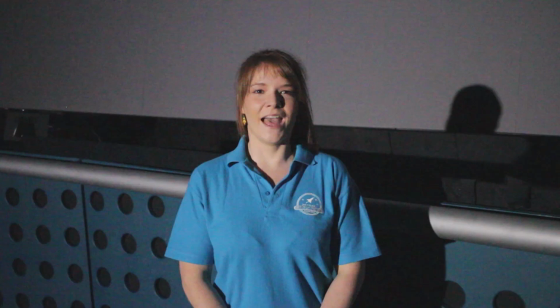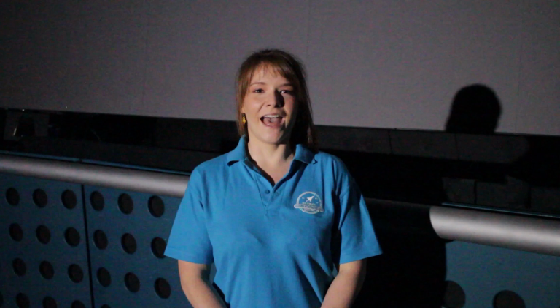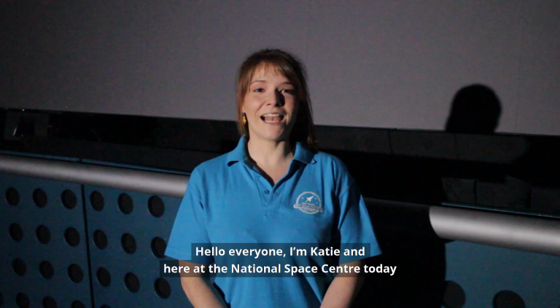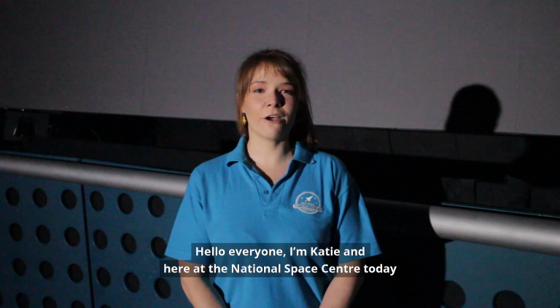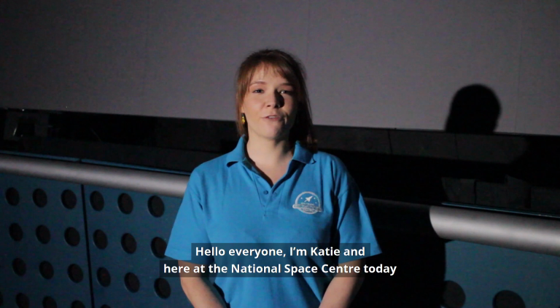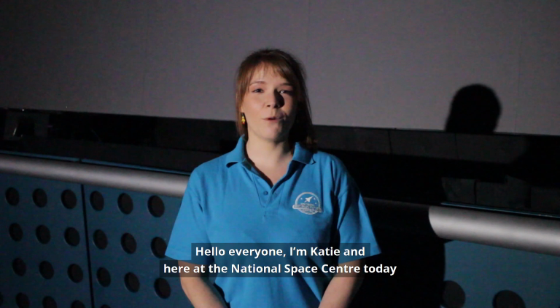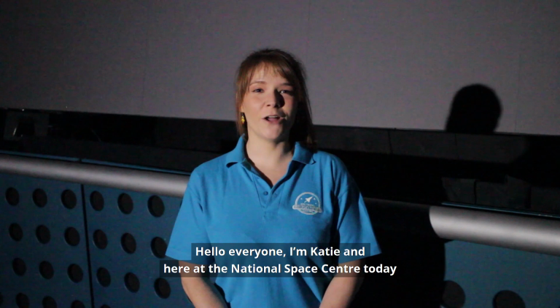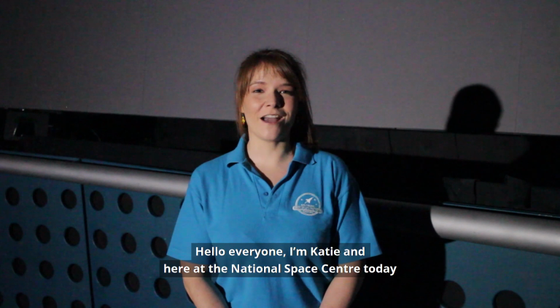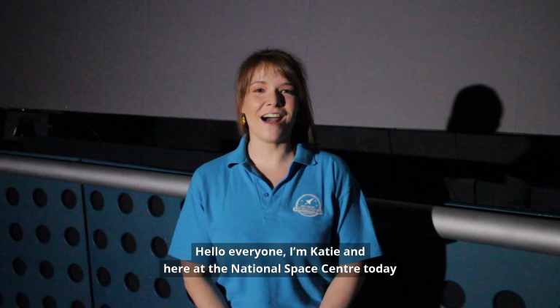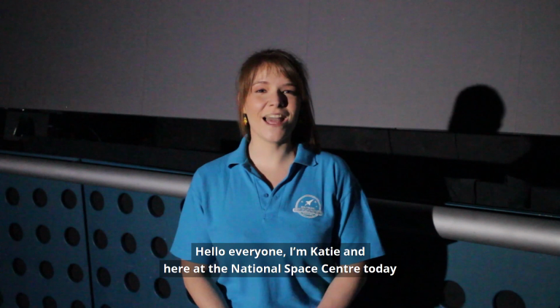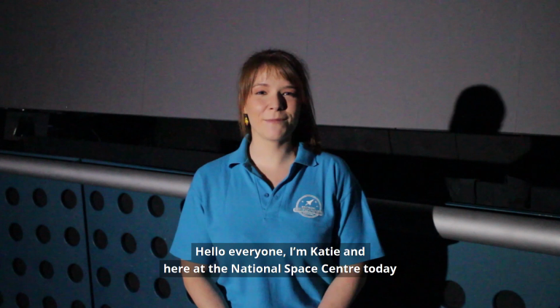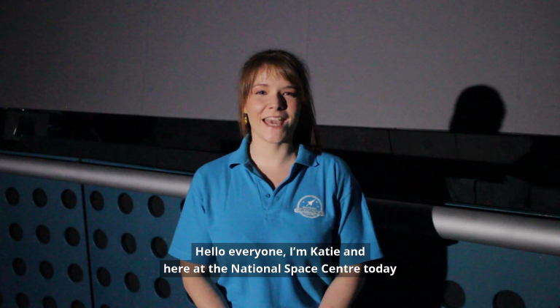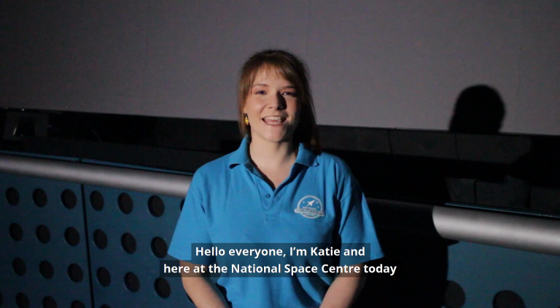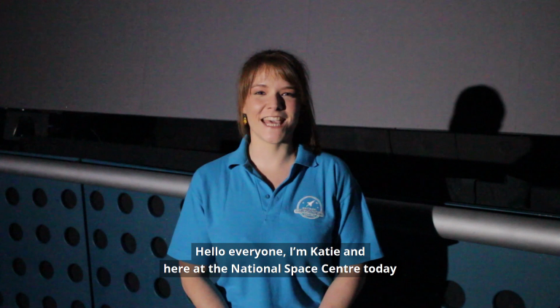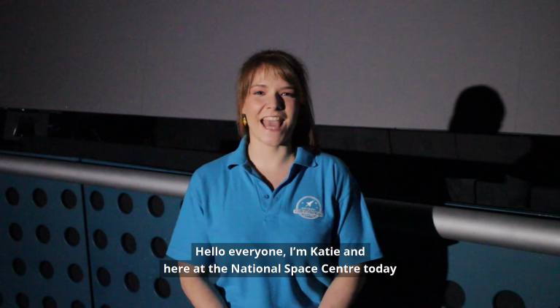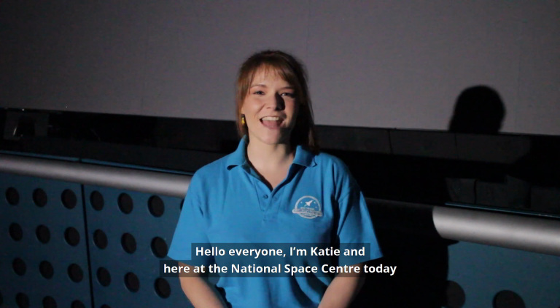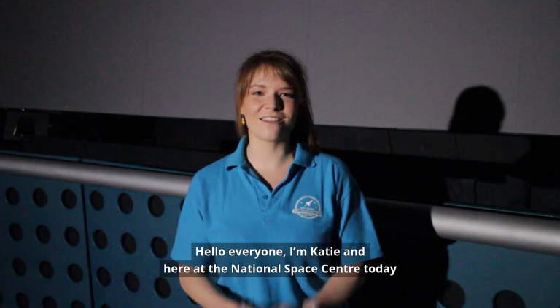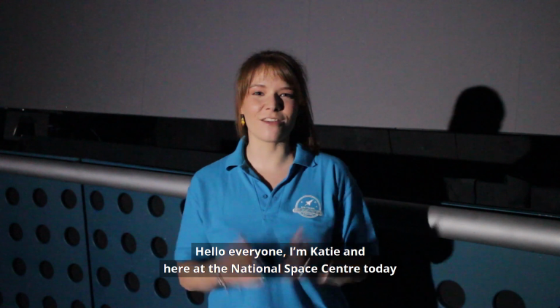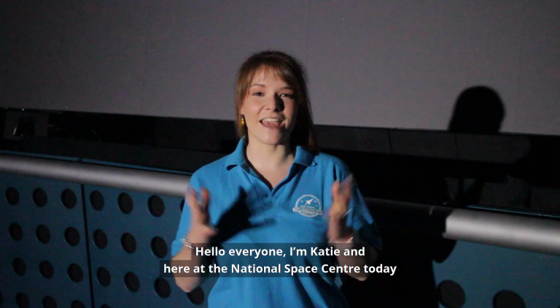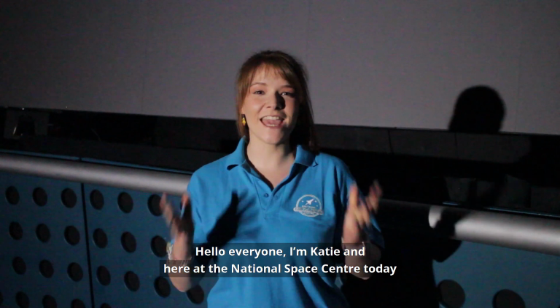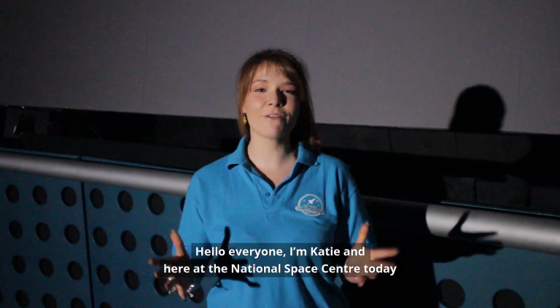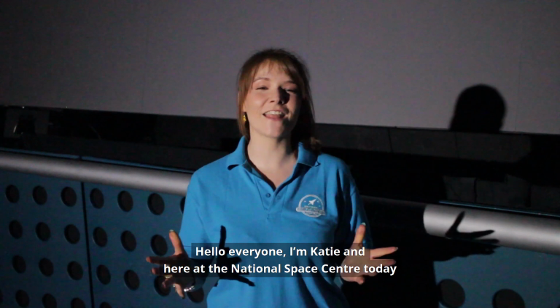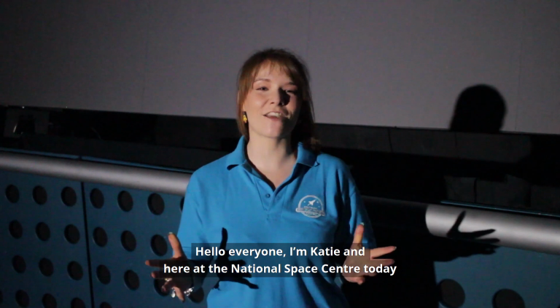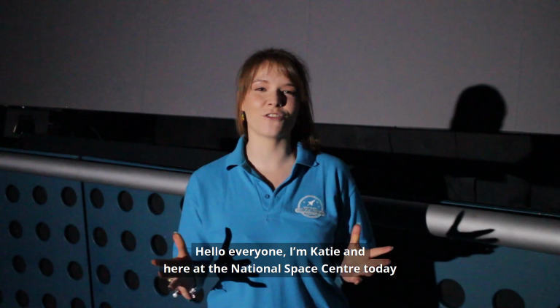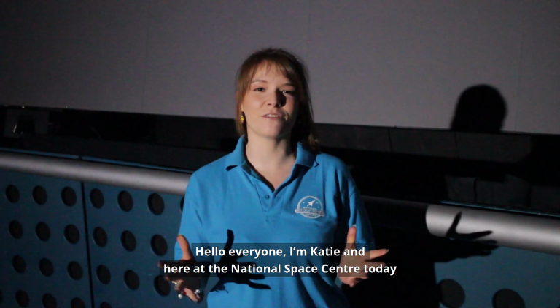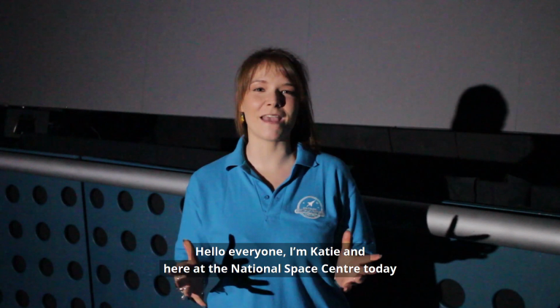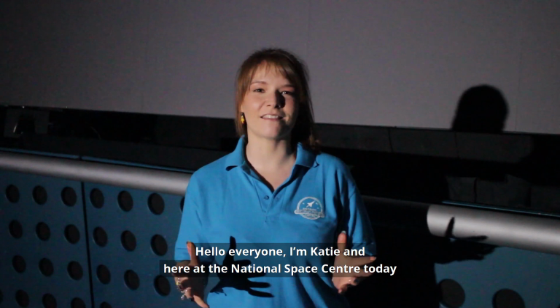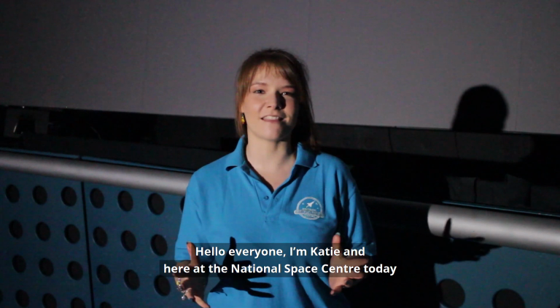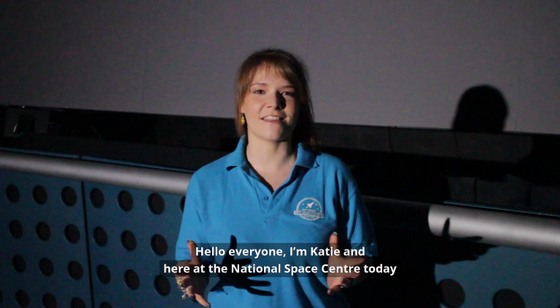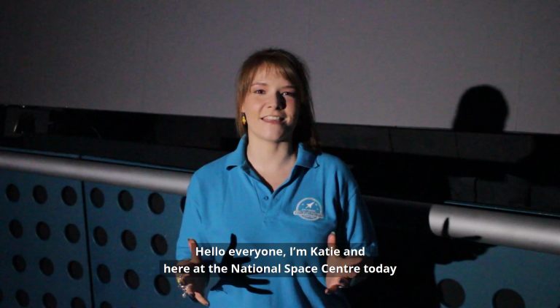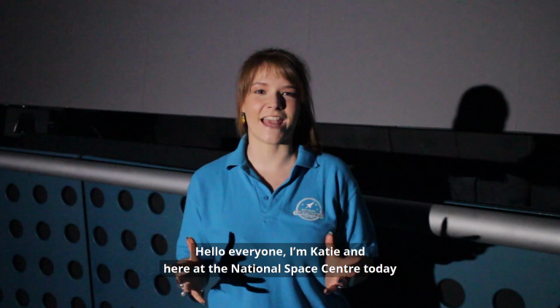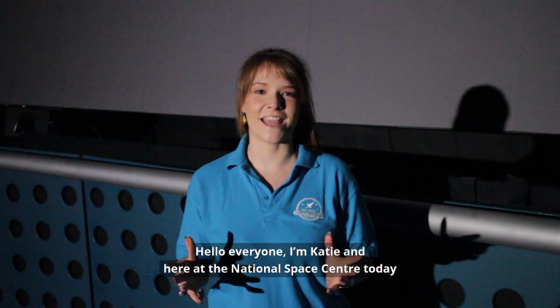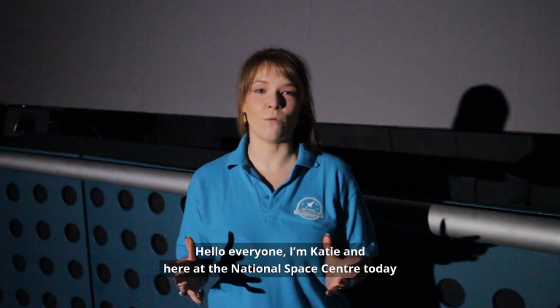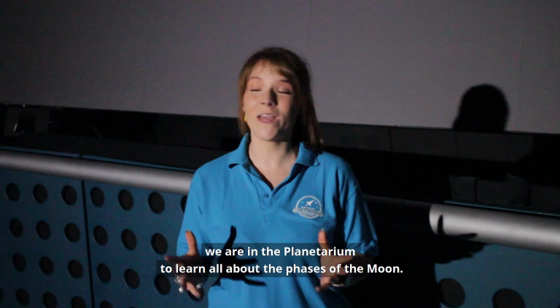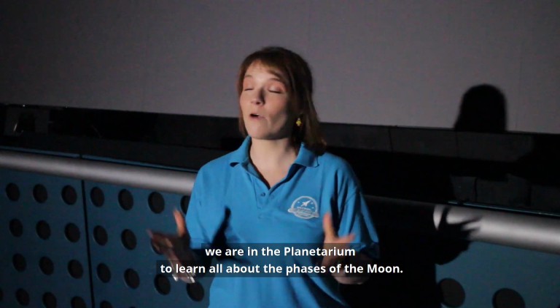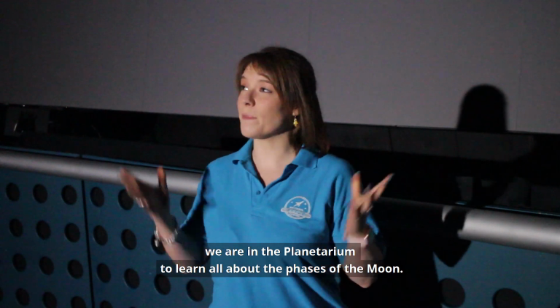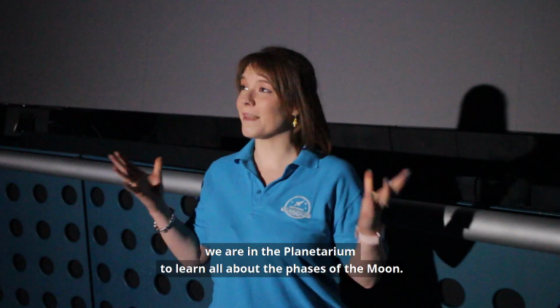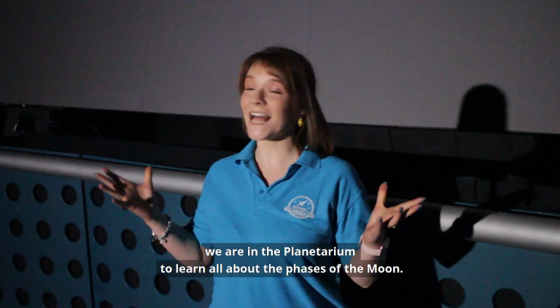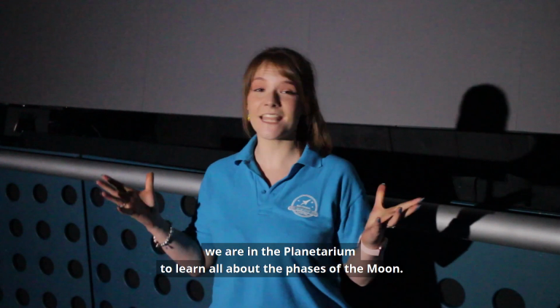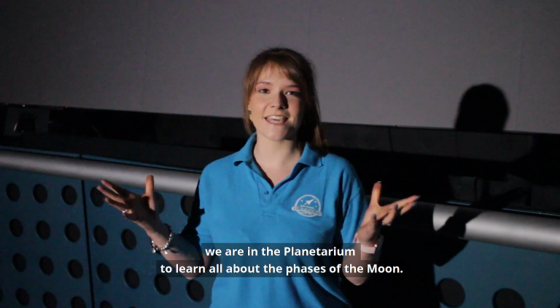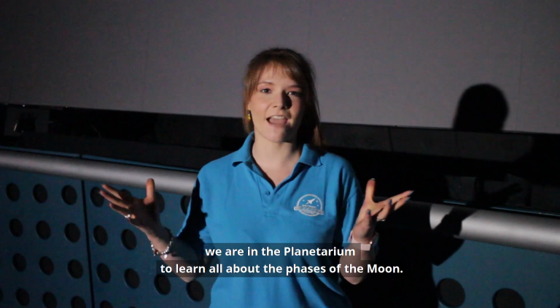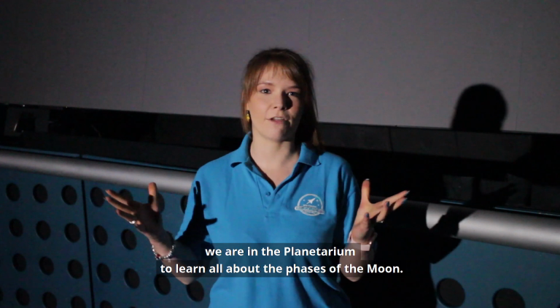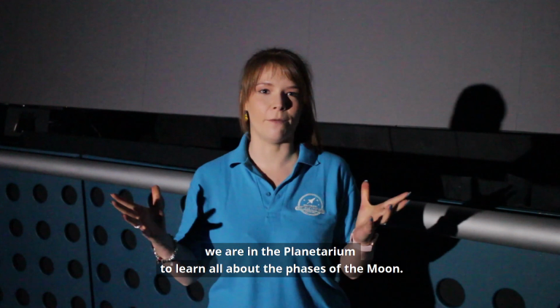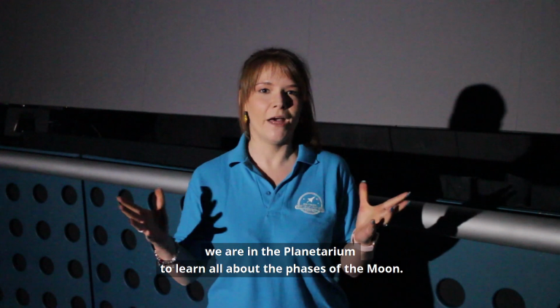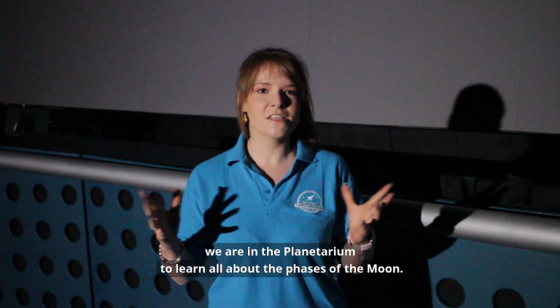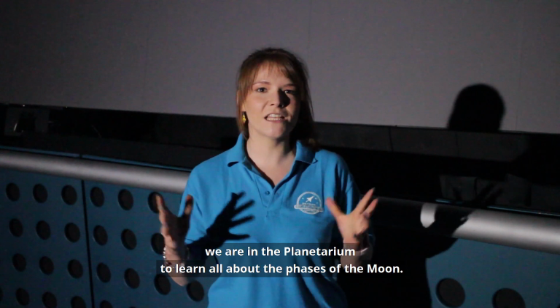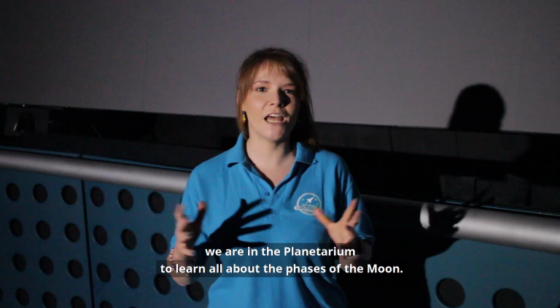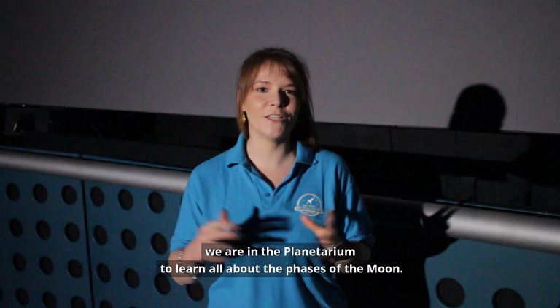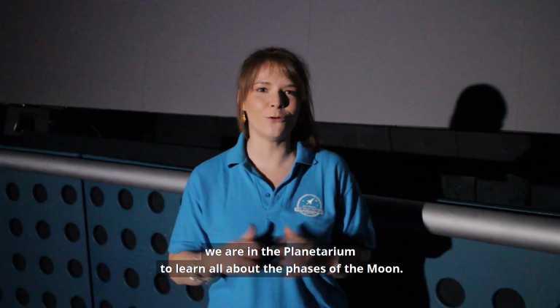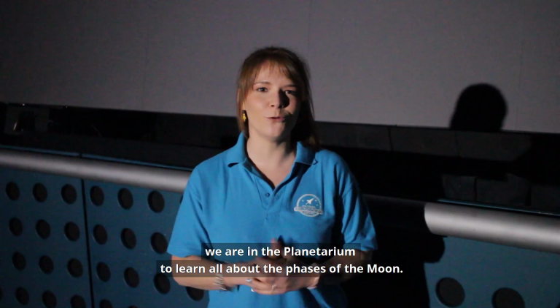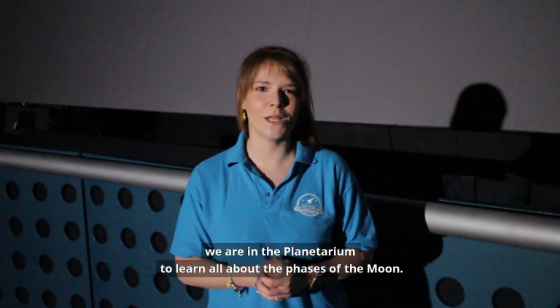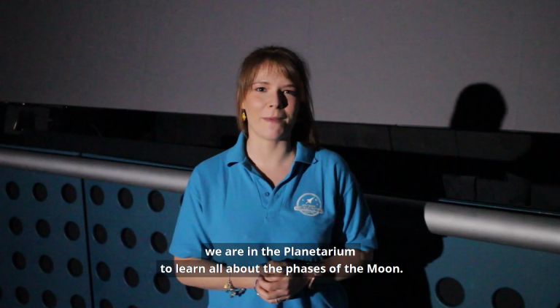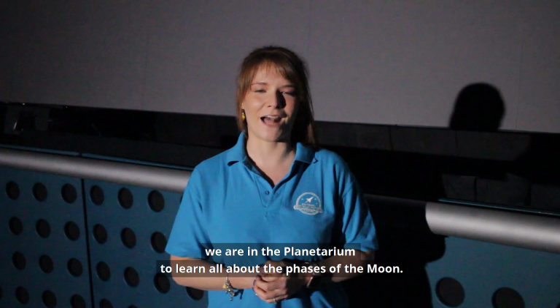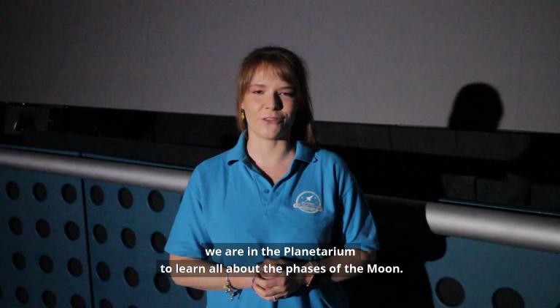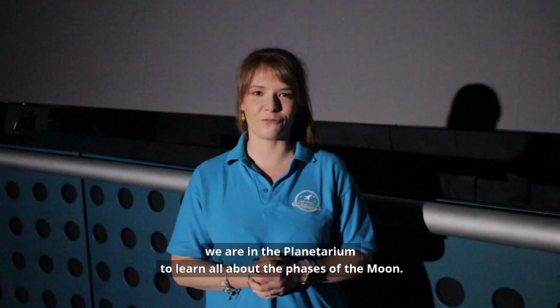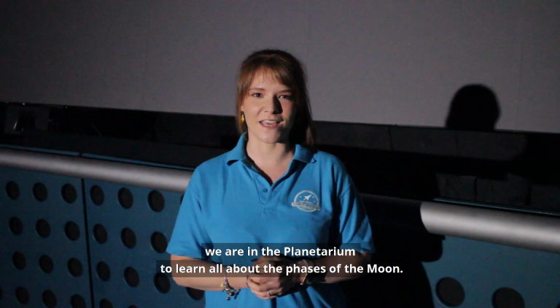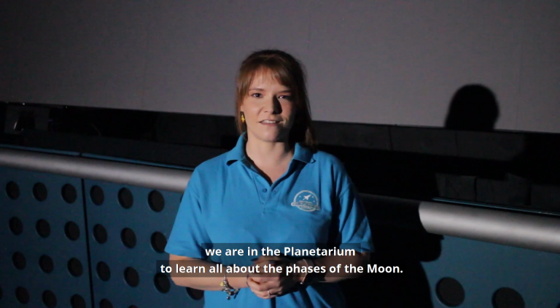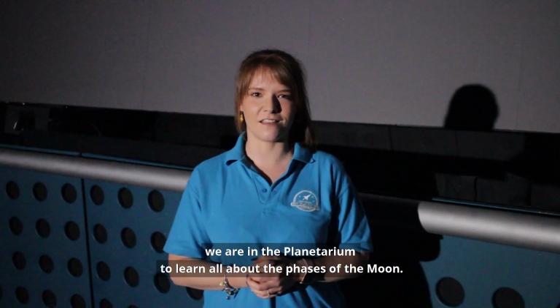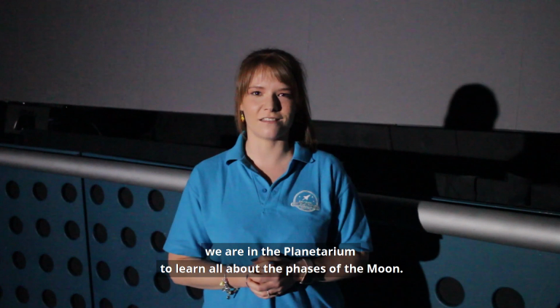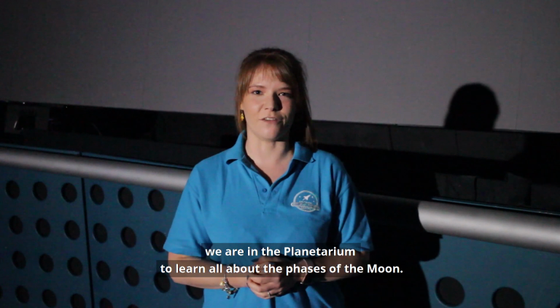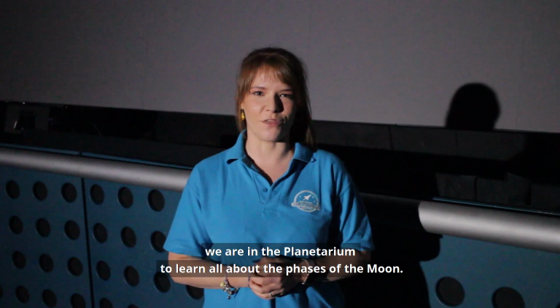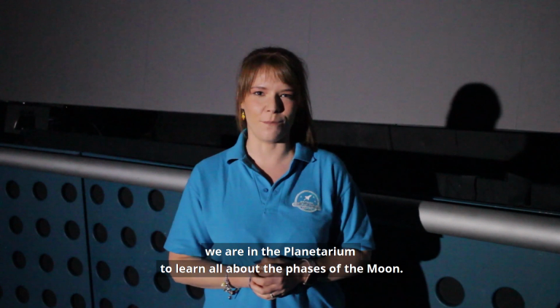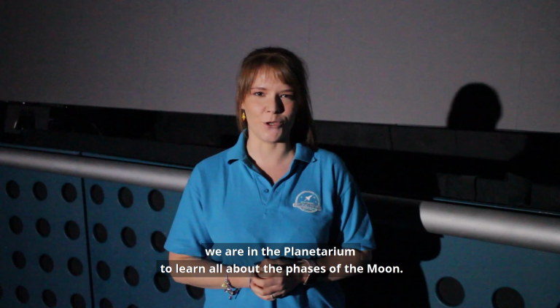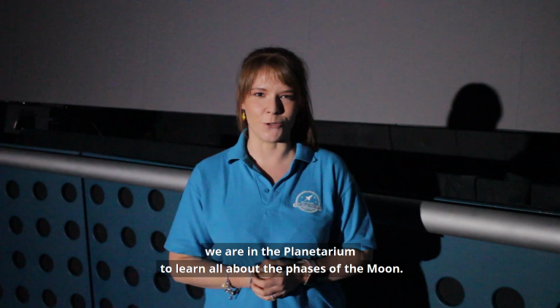Hello everyone, I'm Katie and here at the National Space Centre today we are in the planetarium to learn all about the phases of the moon.